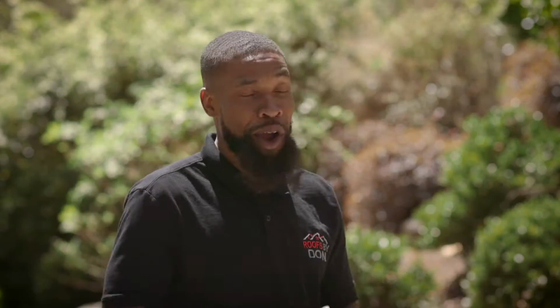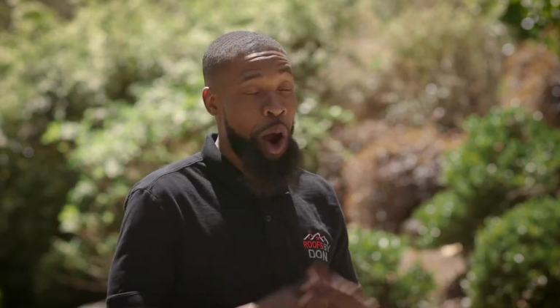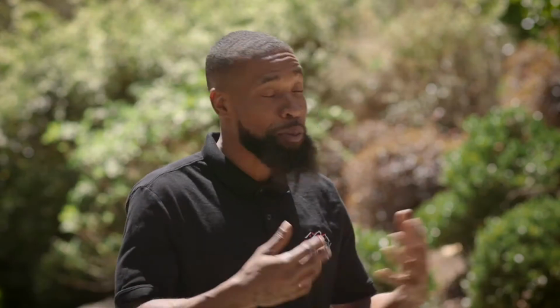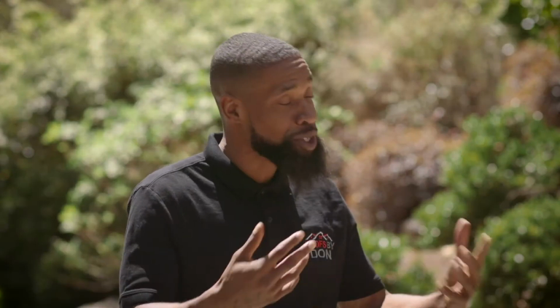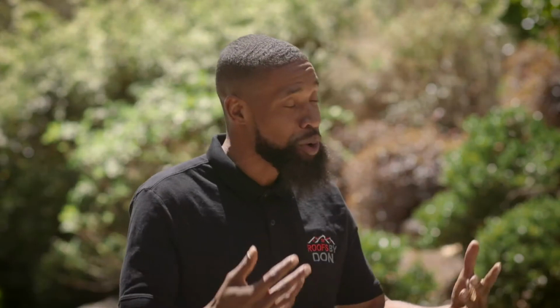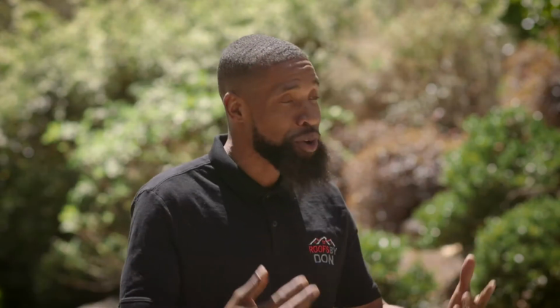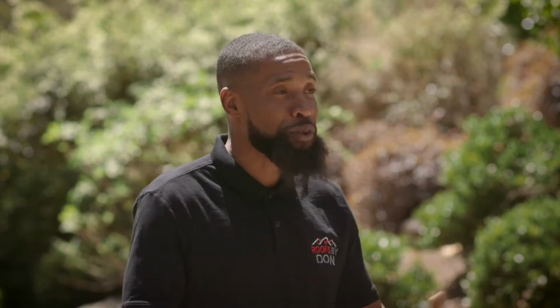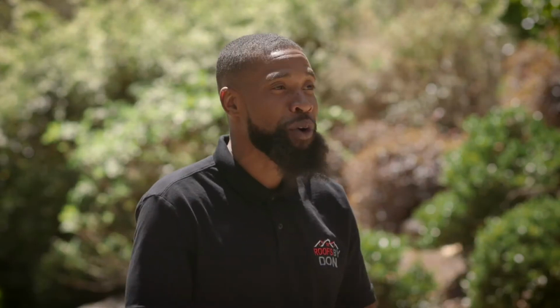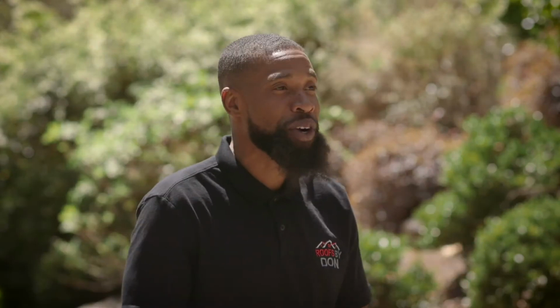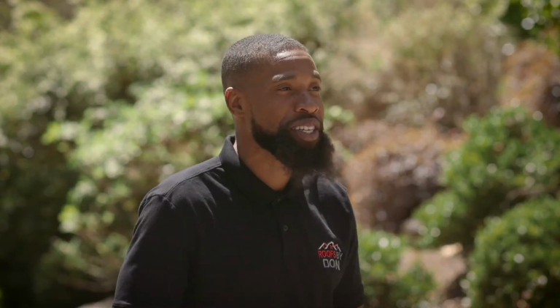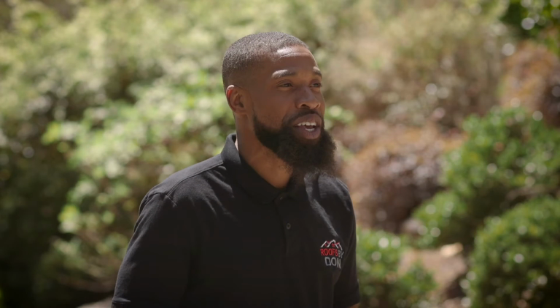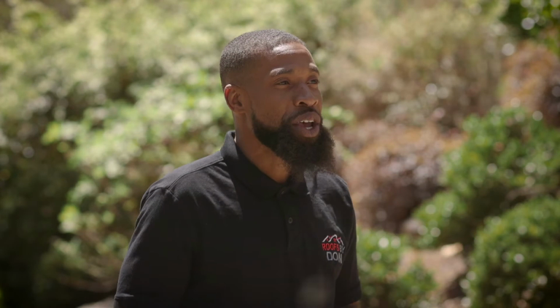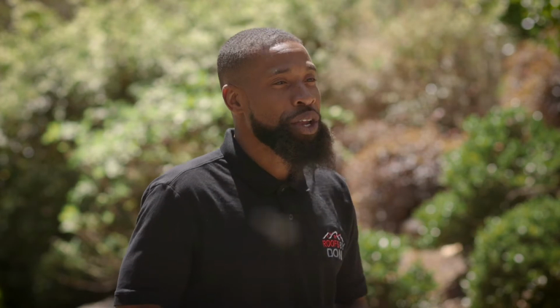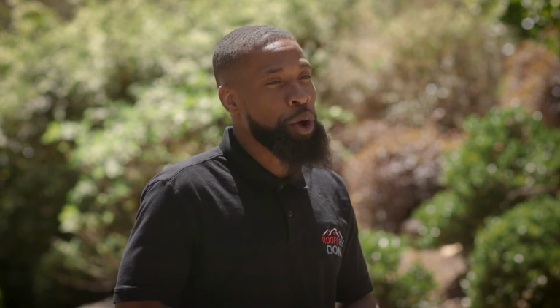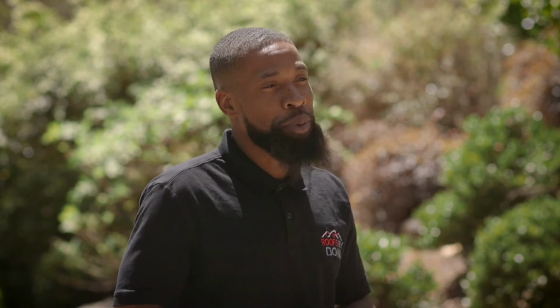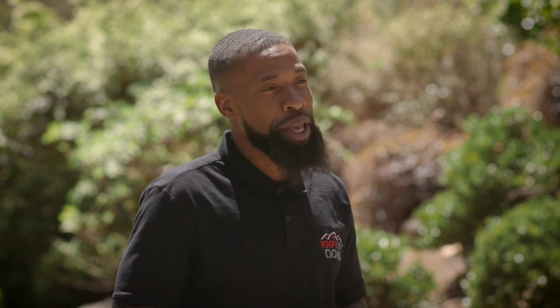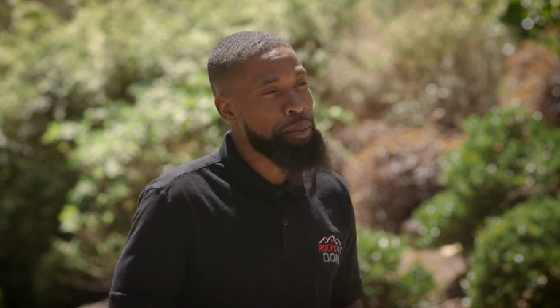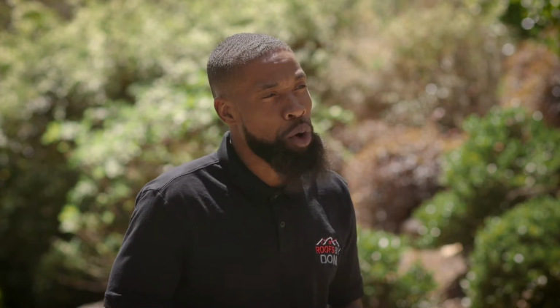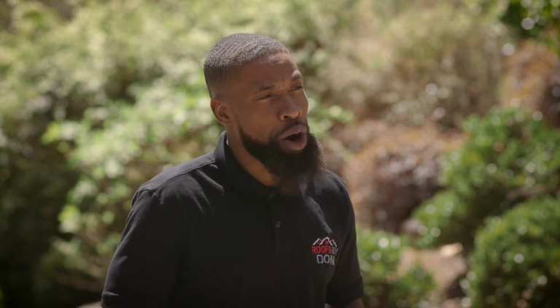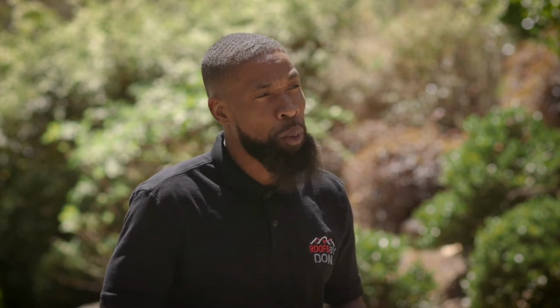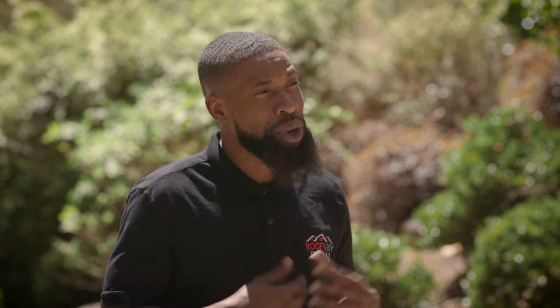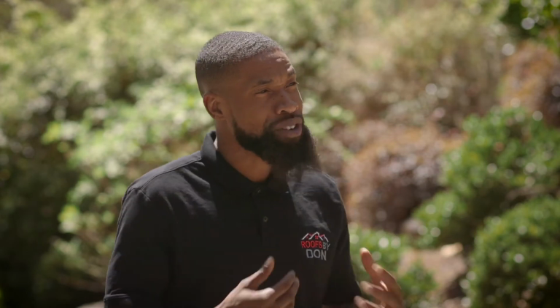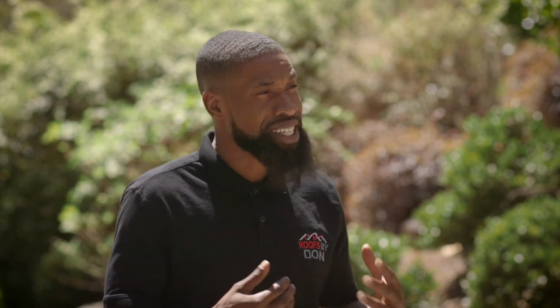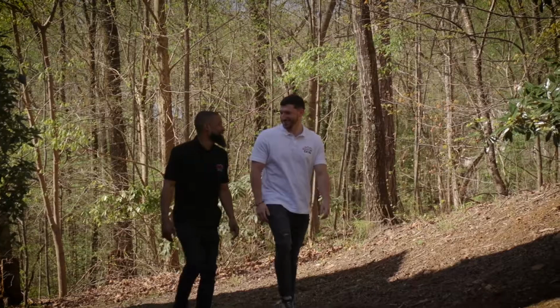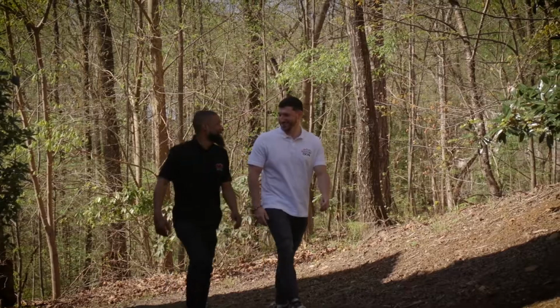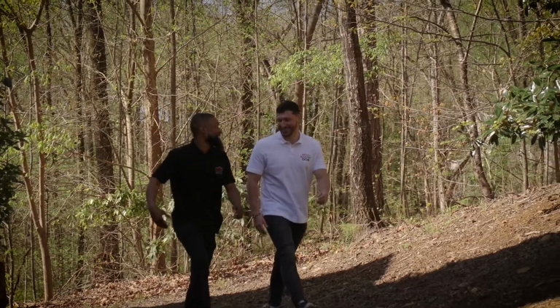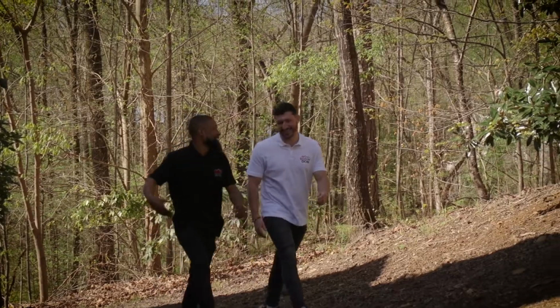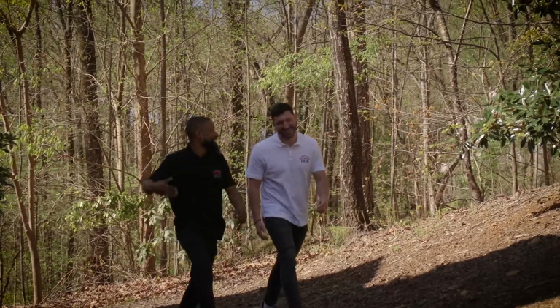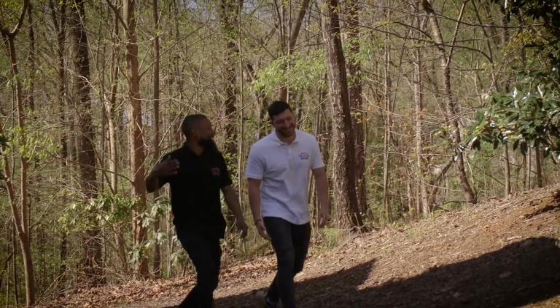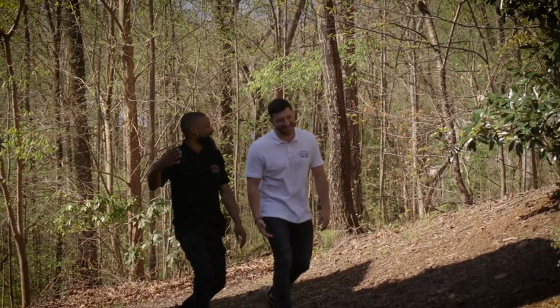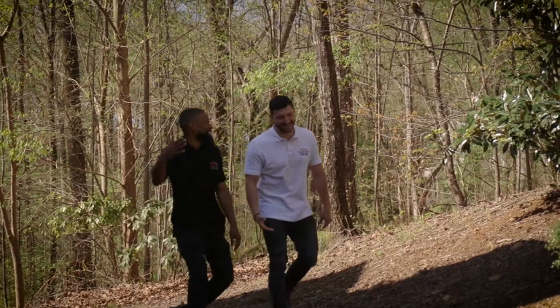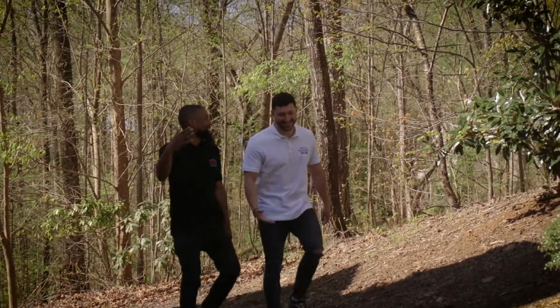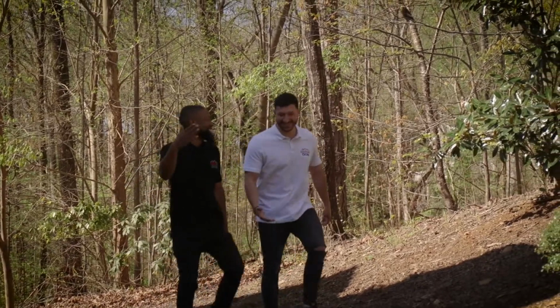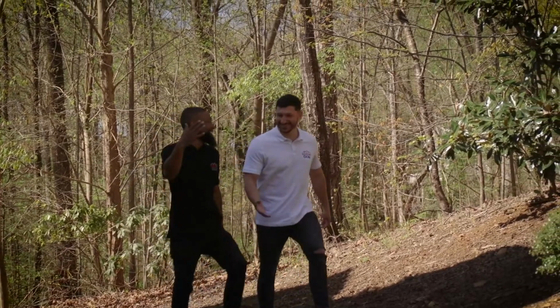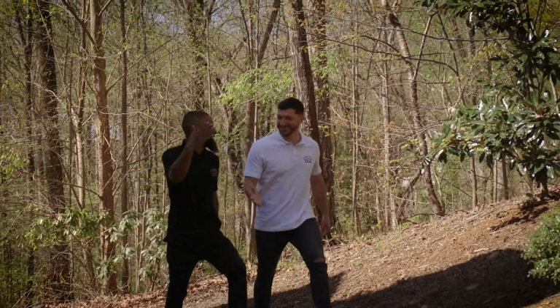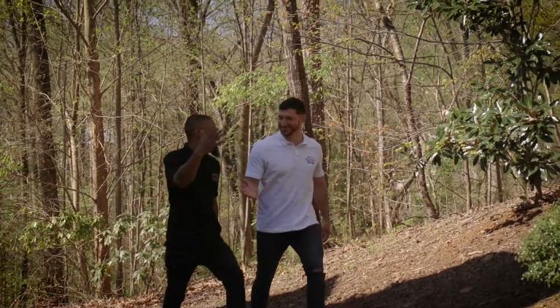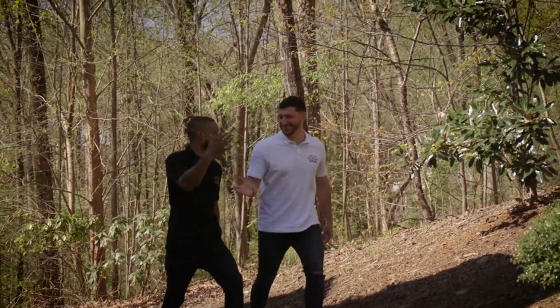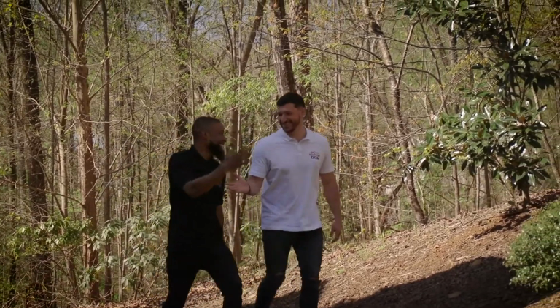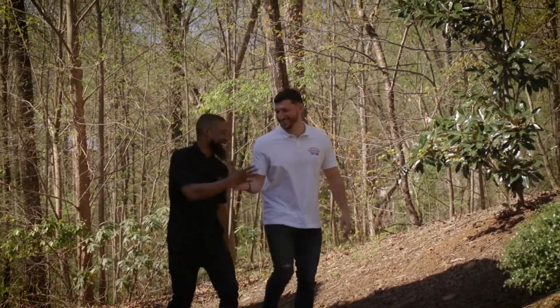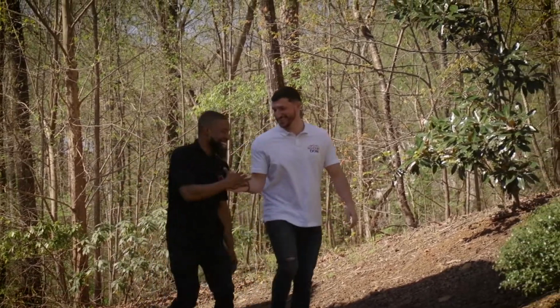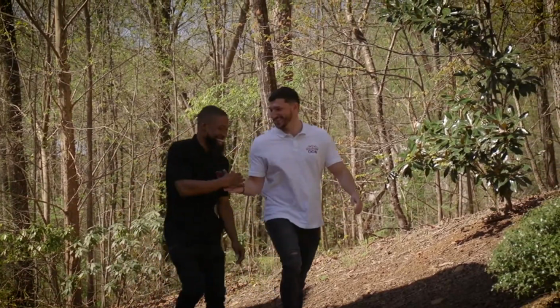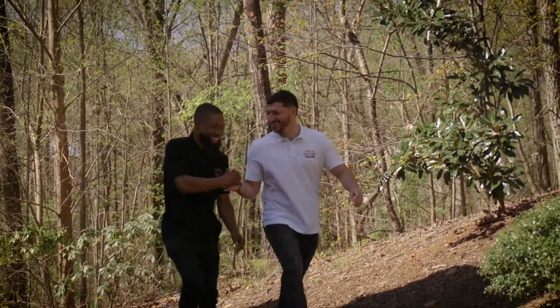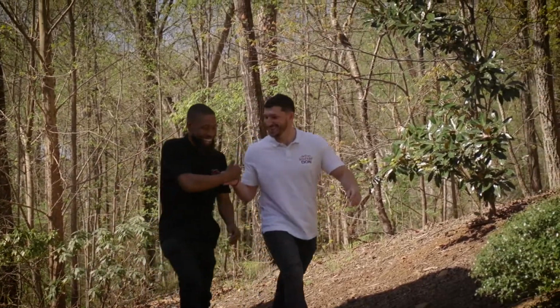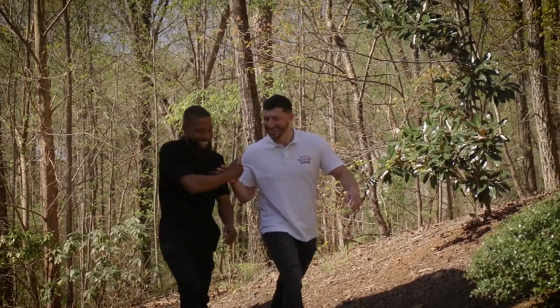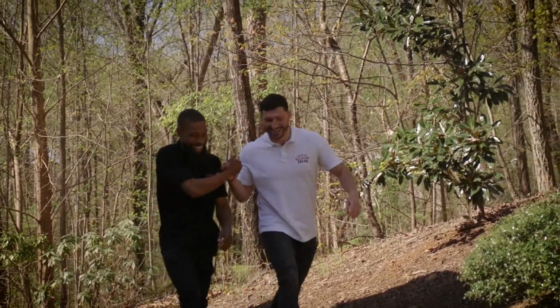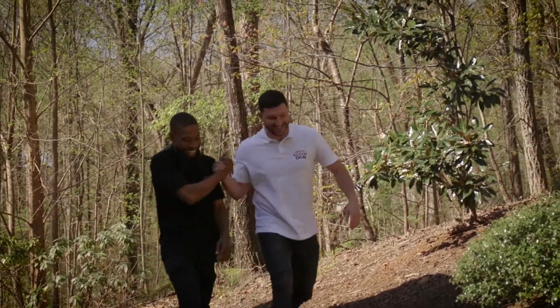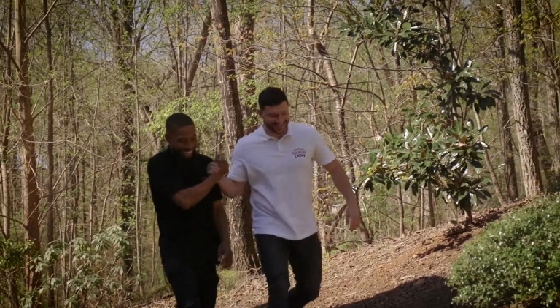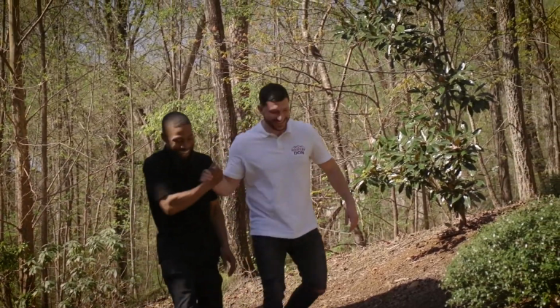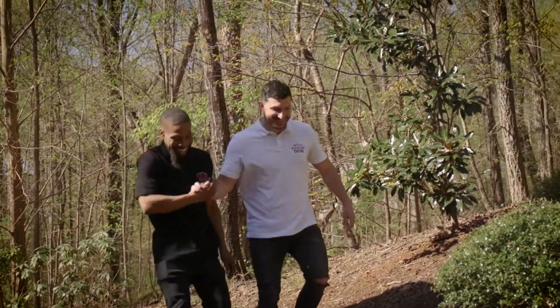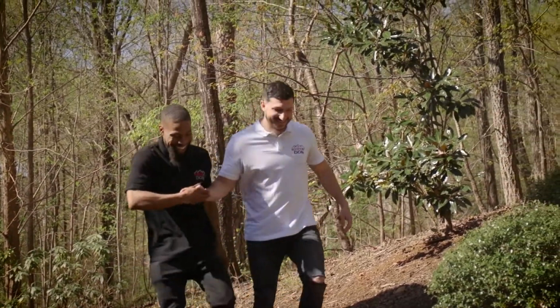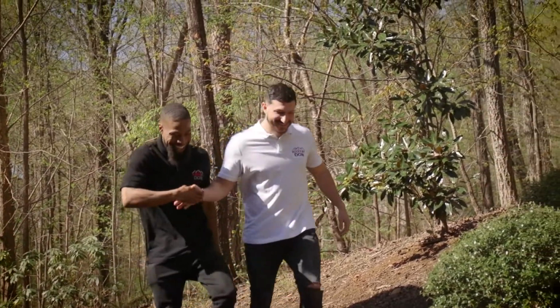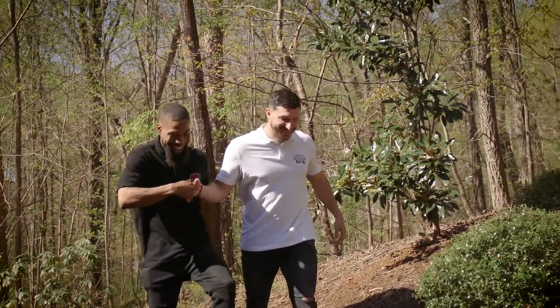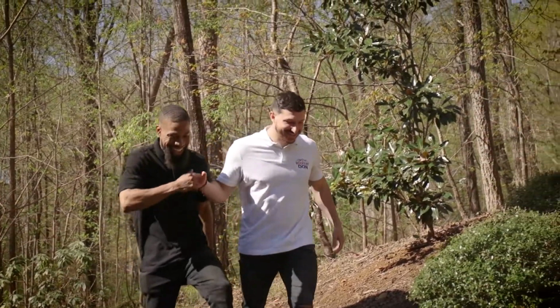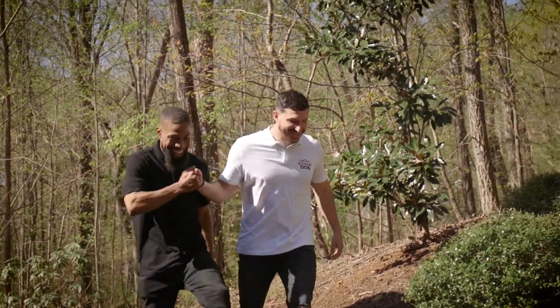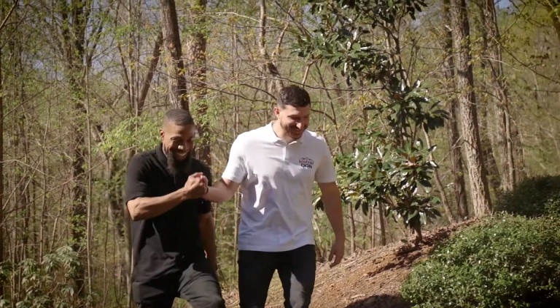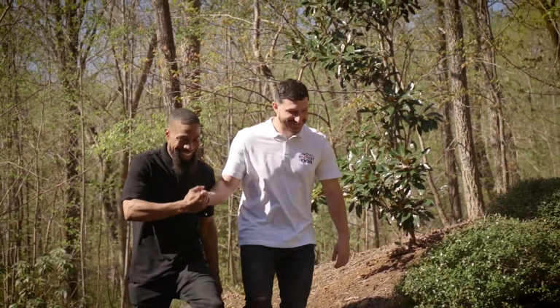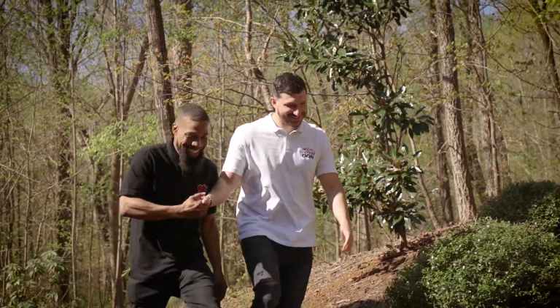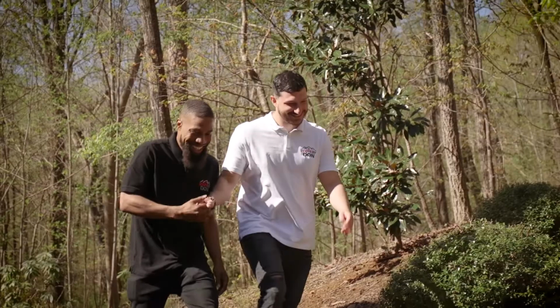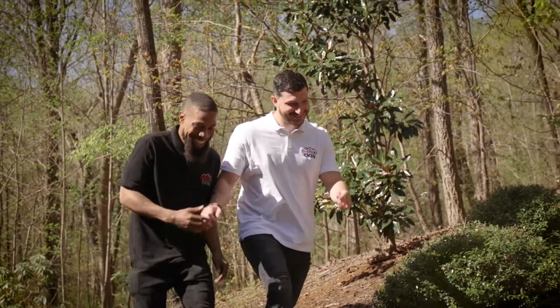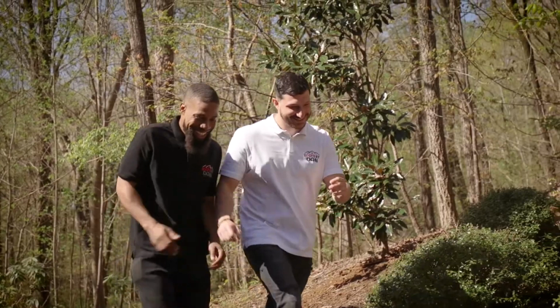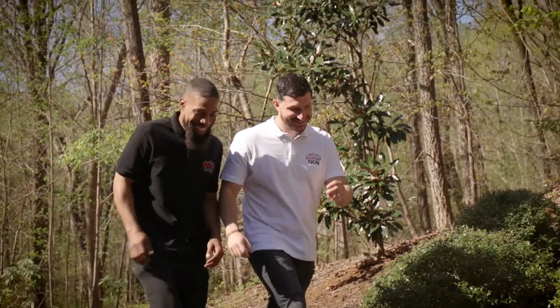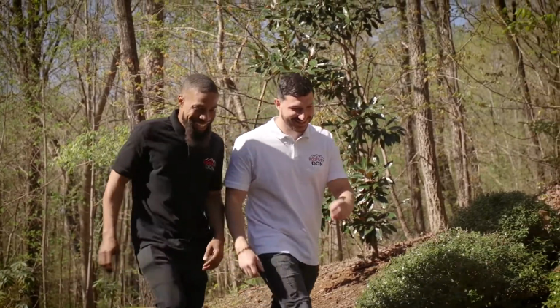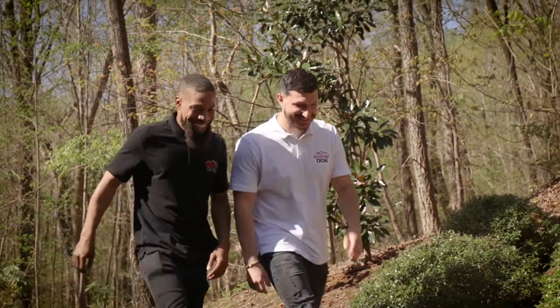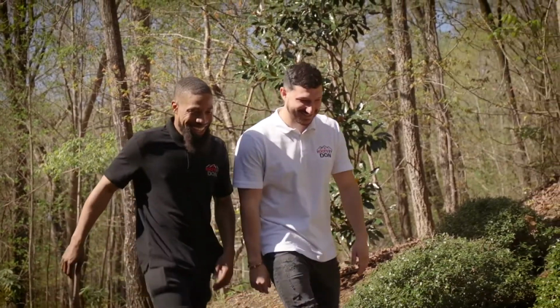The ArmourZone, of course, being more wind resistant. So with the IKO Dynasty, basically, we're just trying to extend the Dynasty and be part of it.